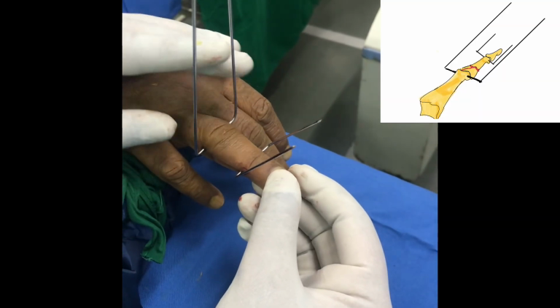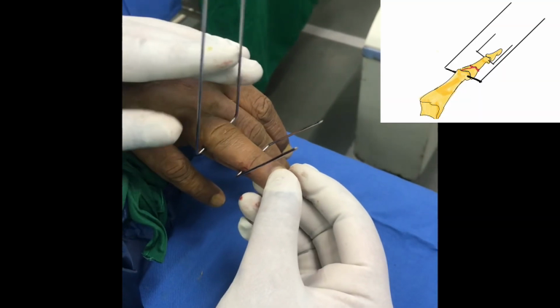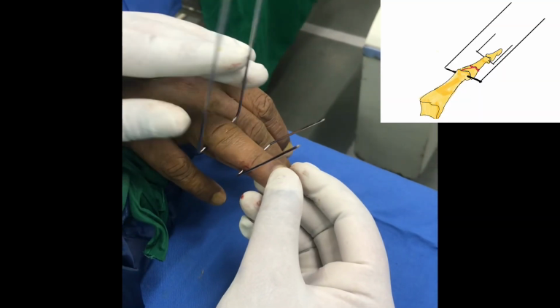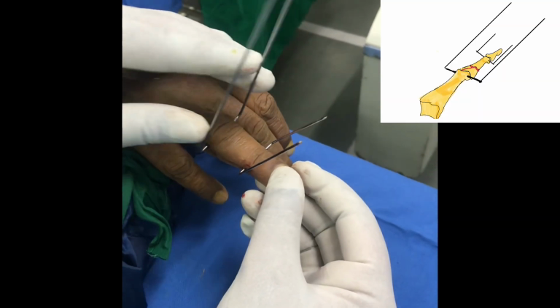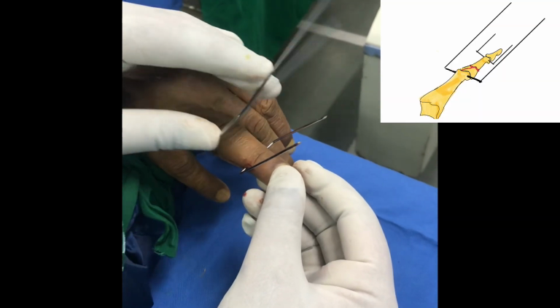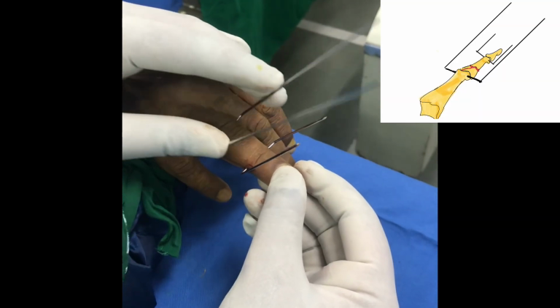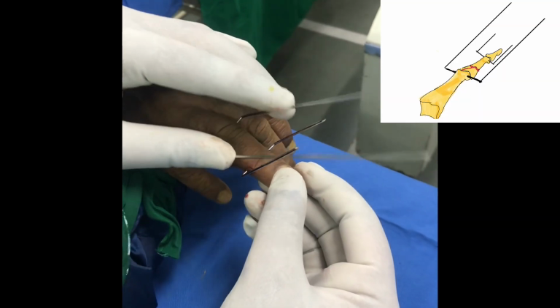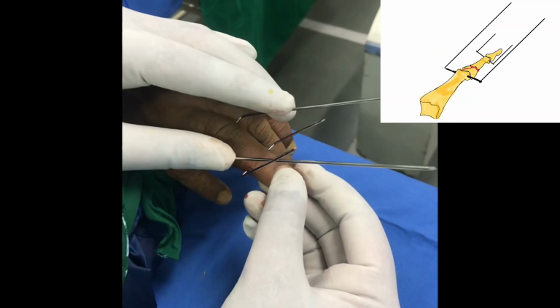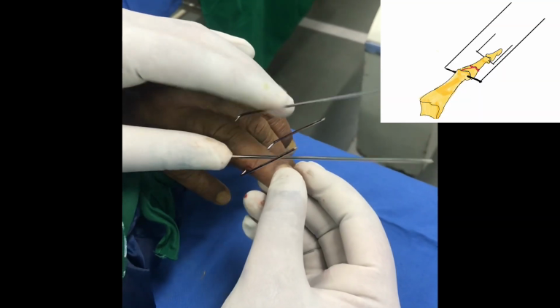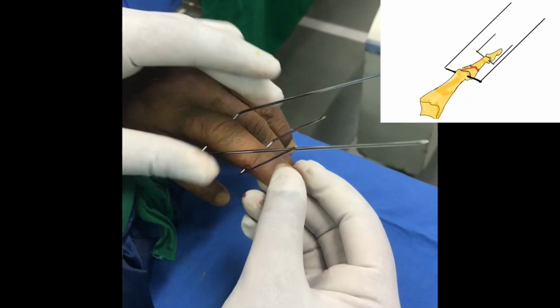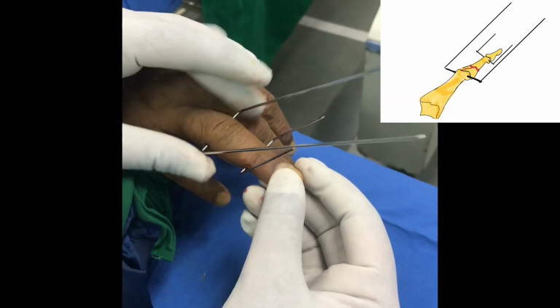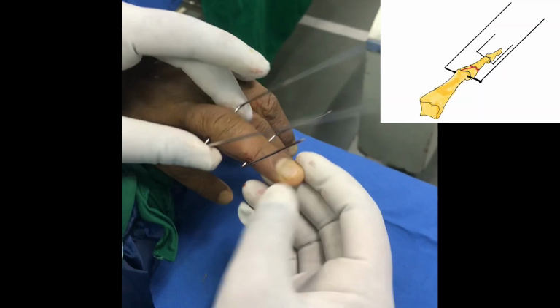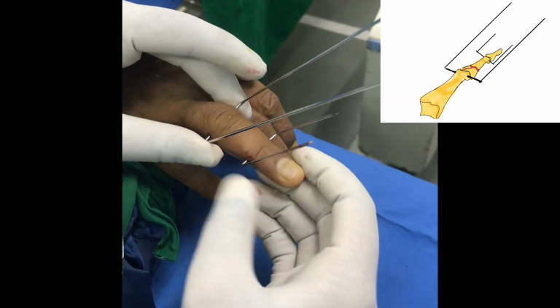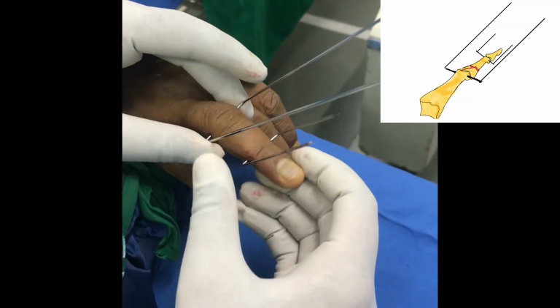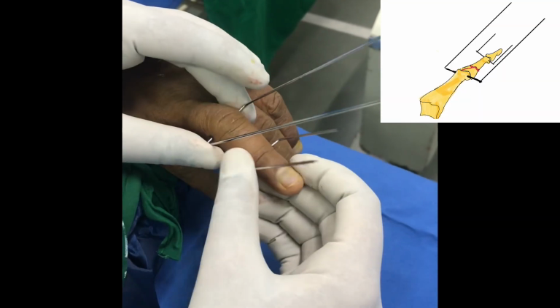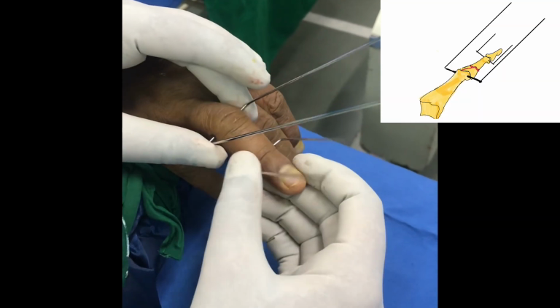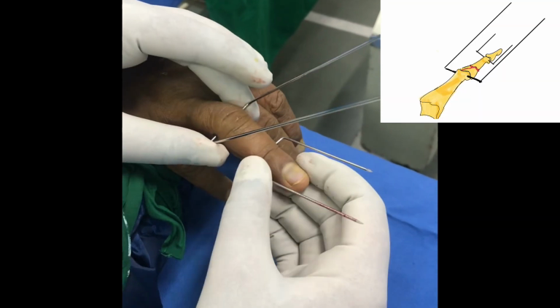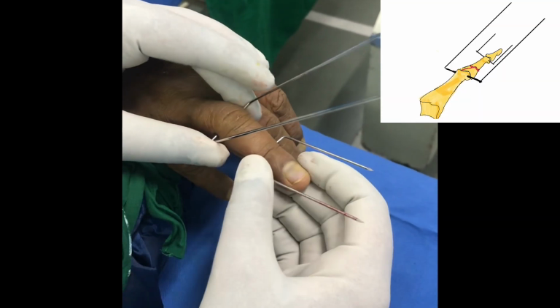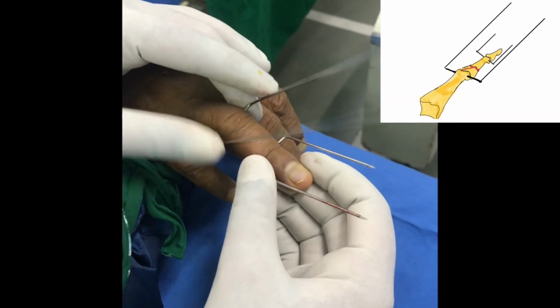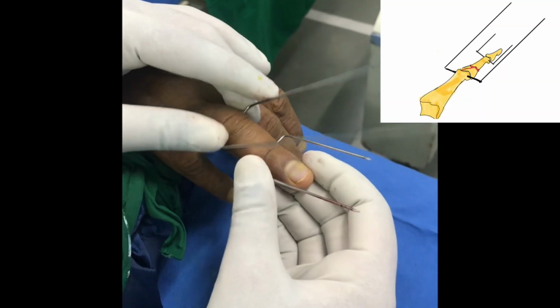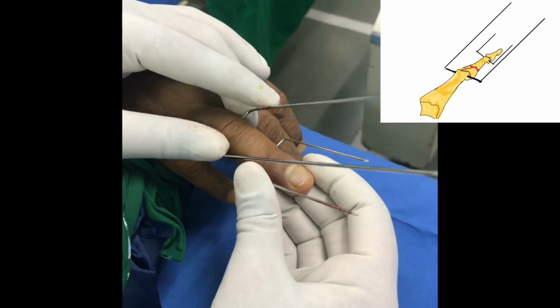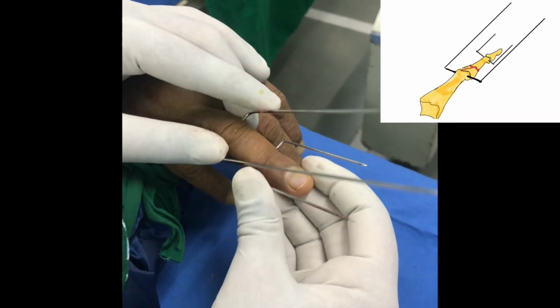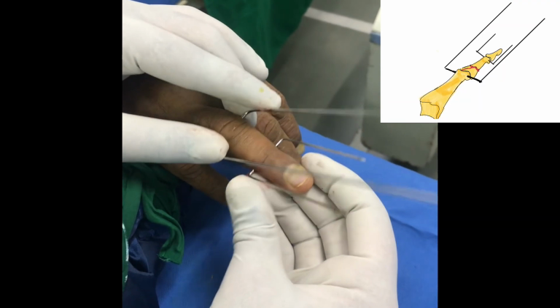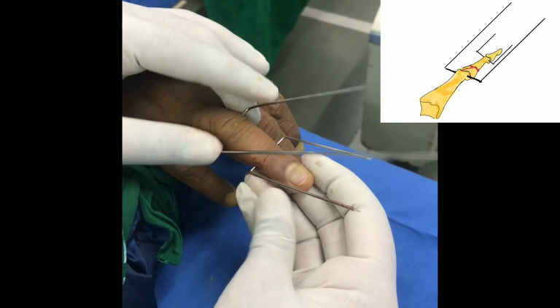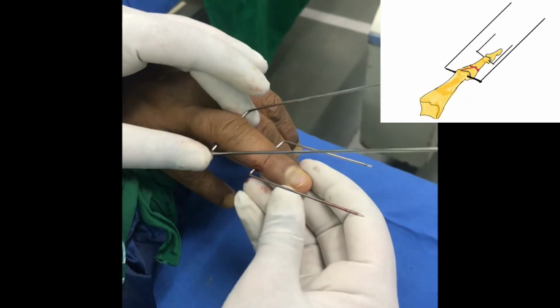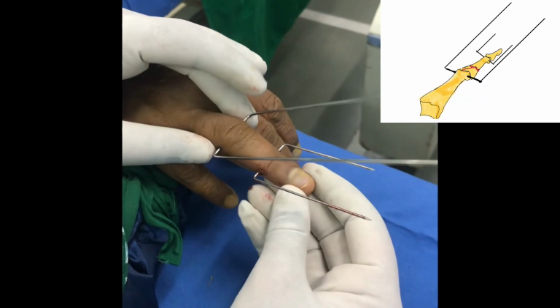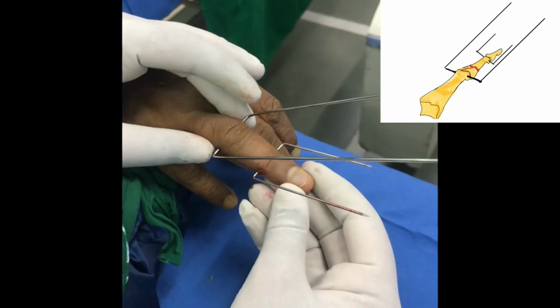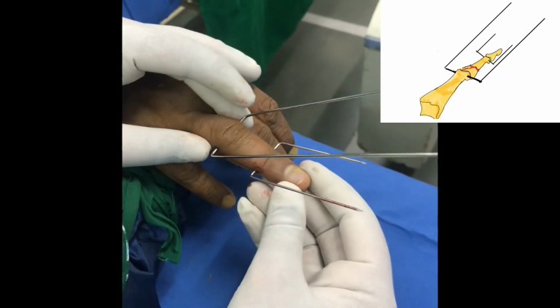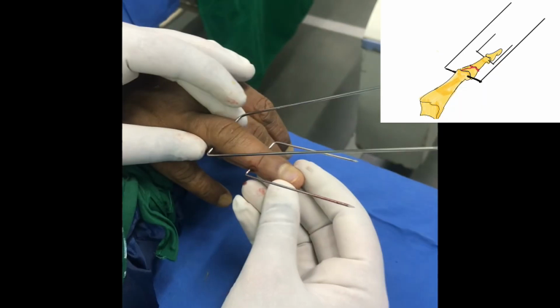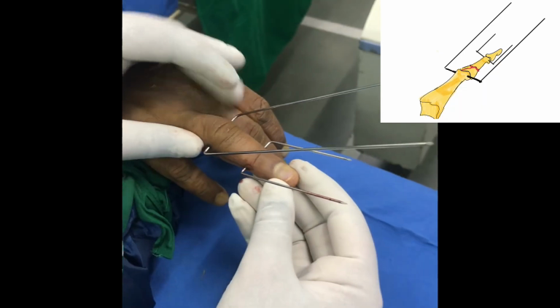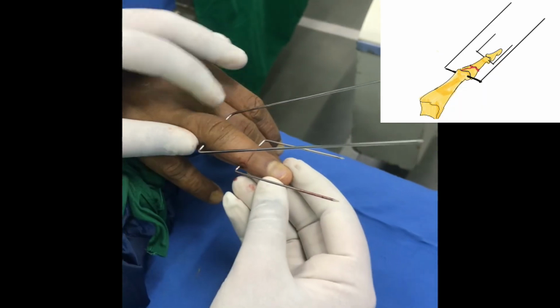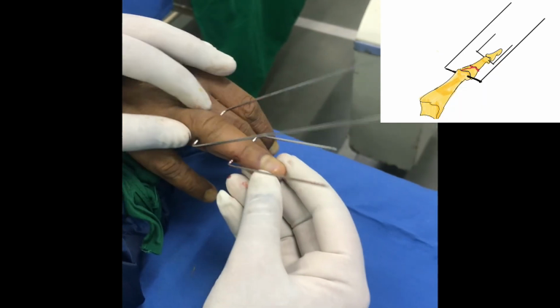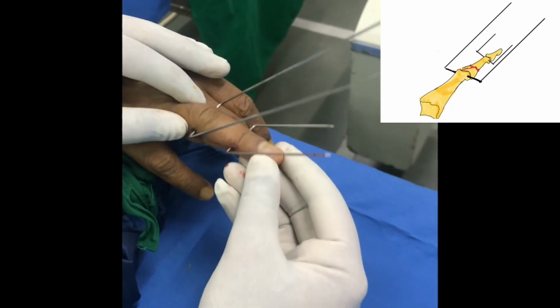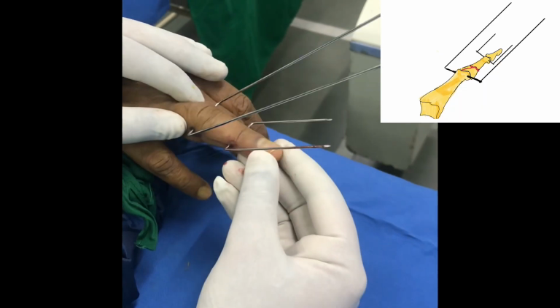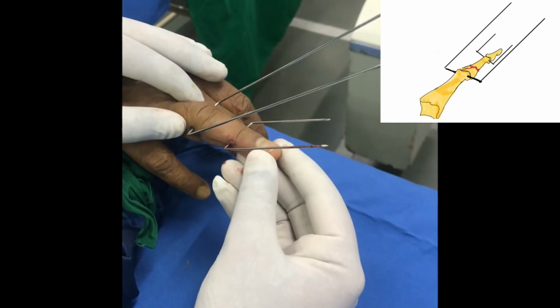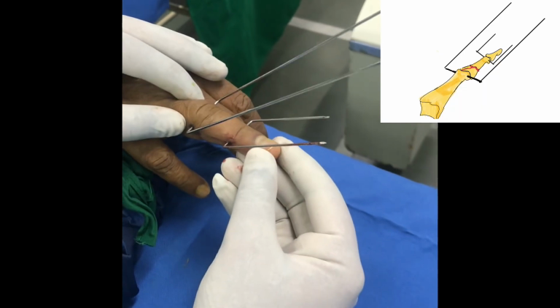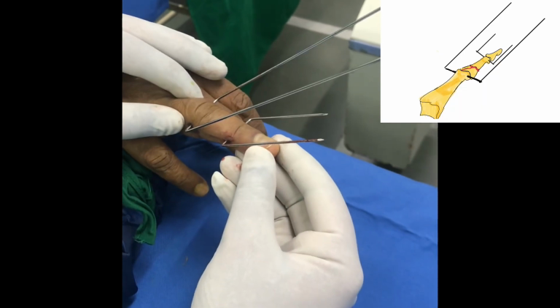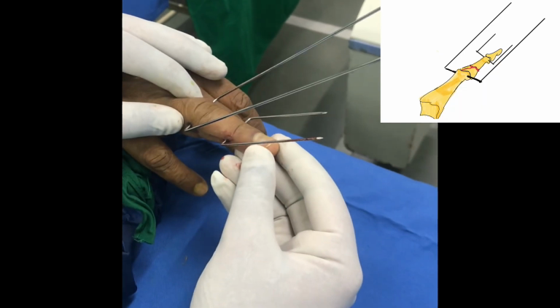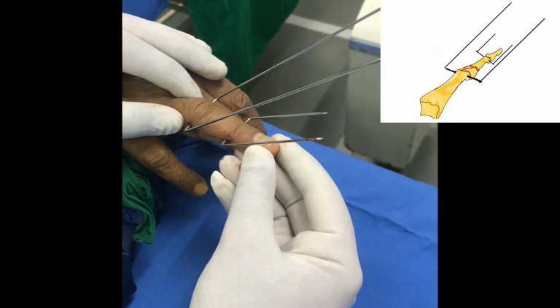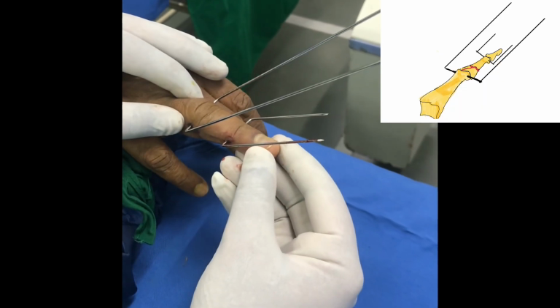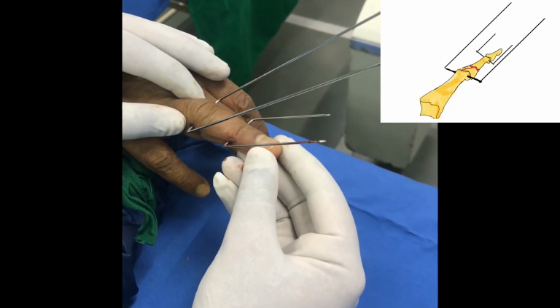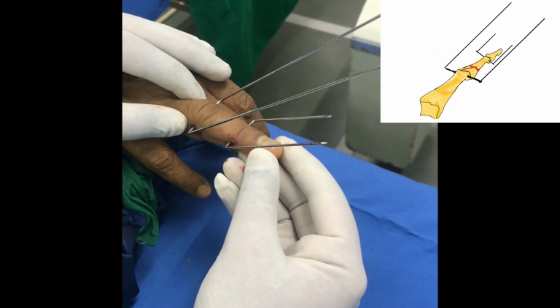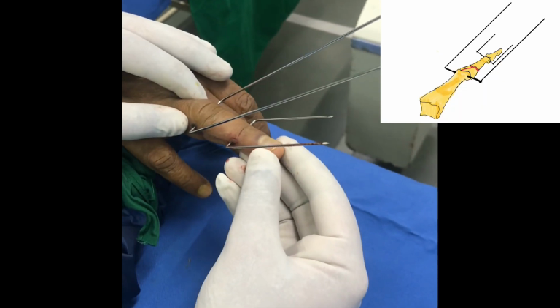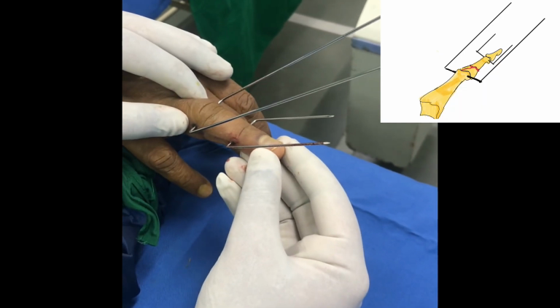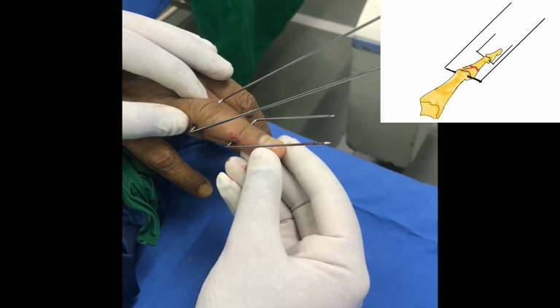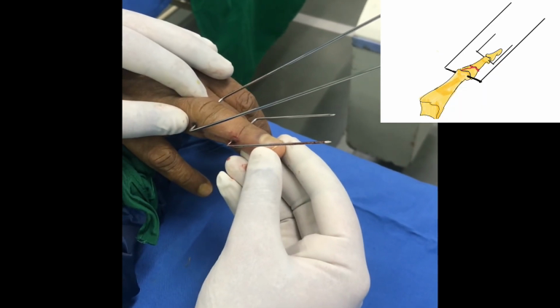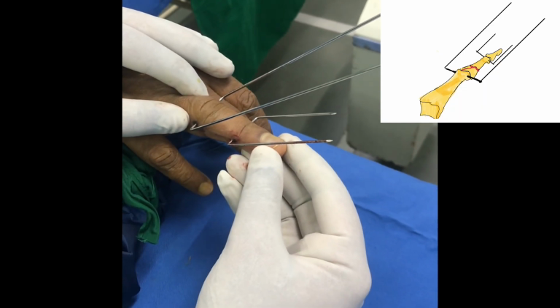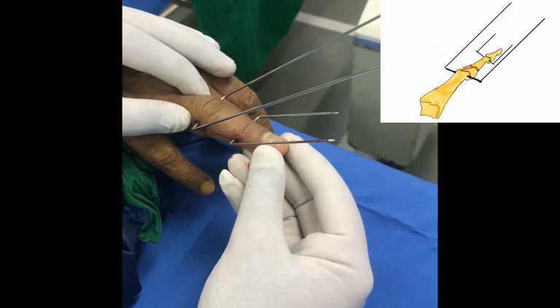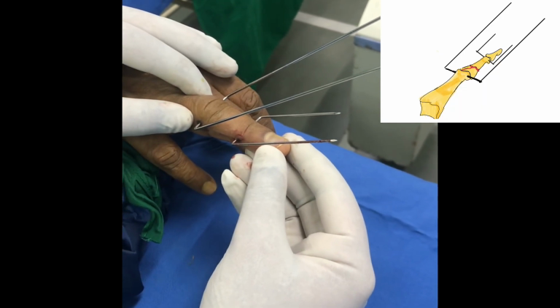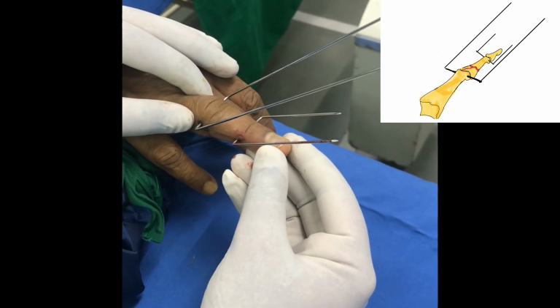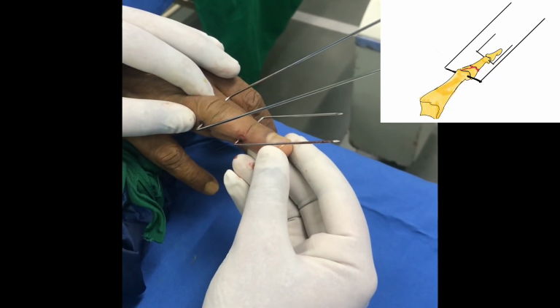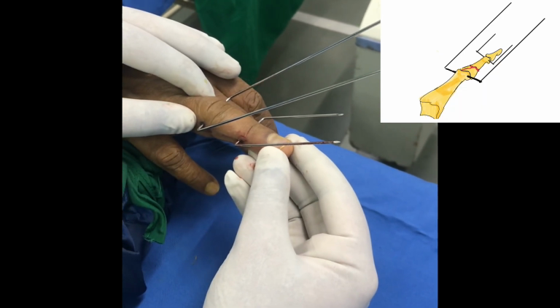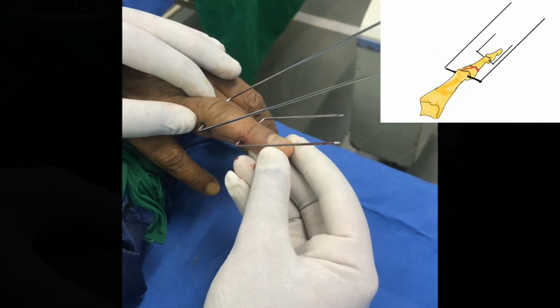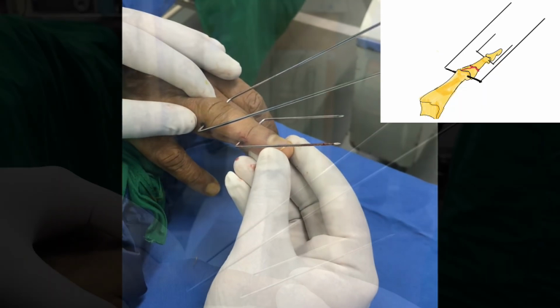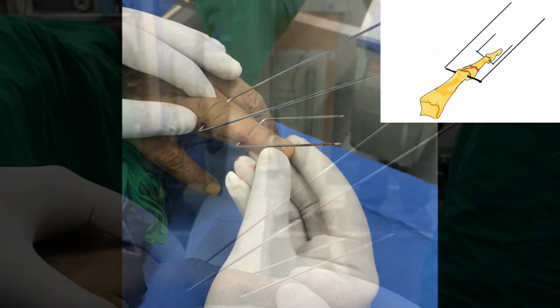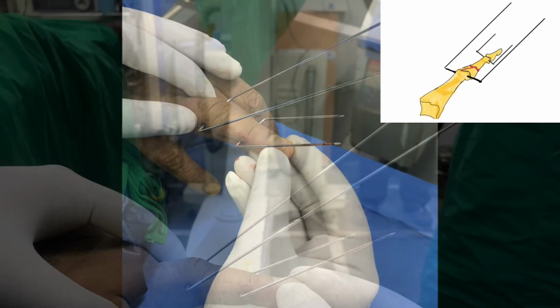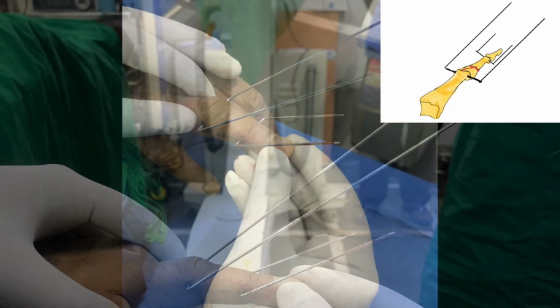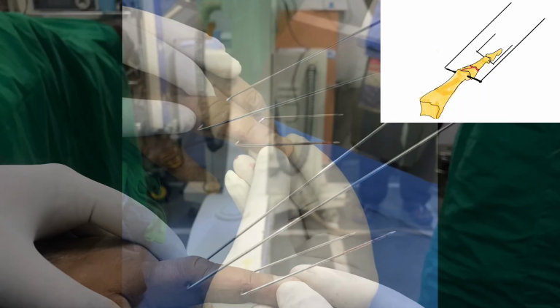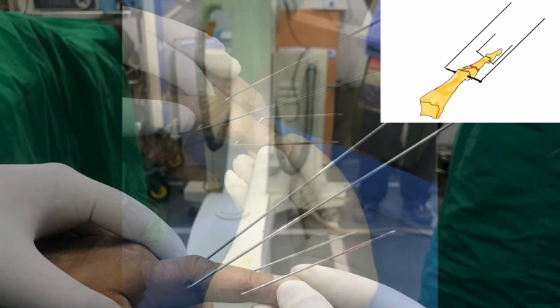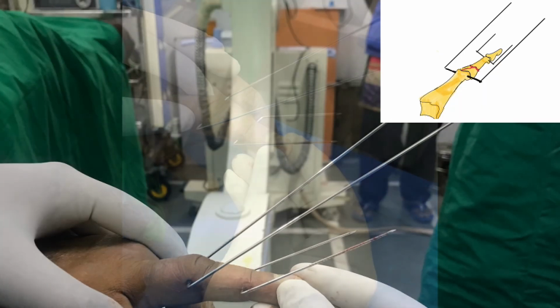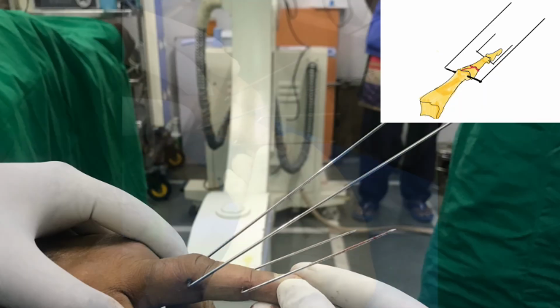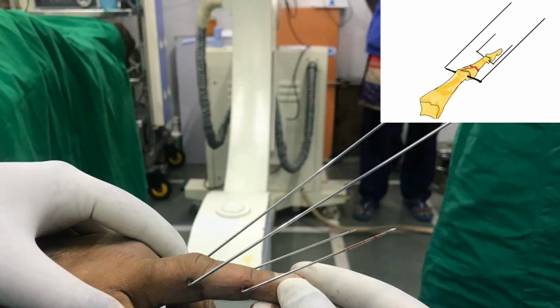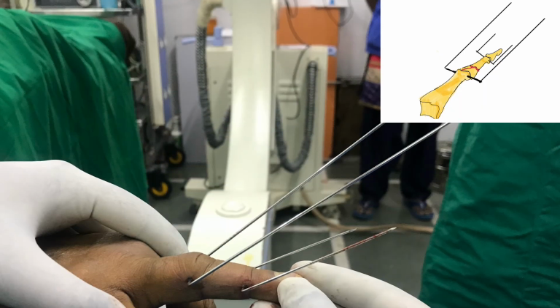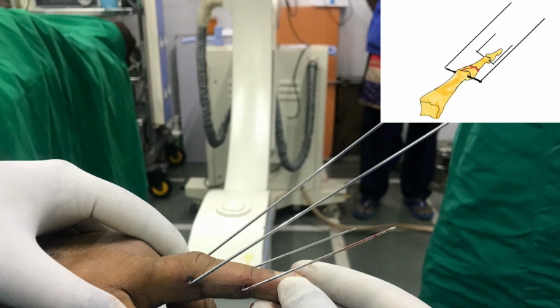The wires are then bent. Note that the proximal wire is a long wire and the distal wire is a short wire.